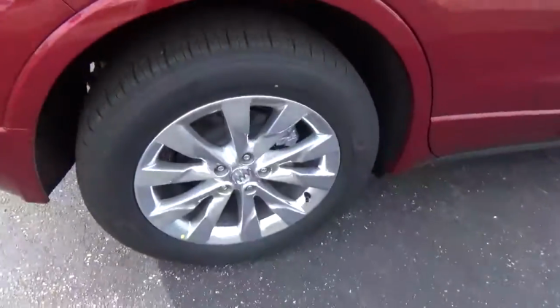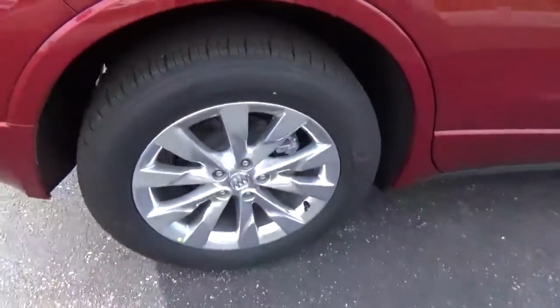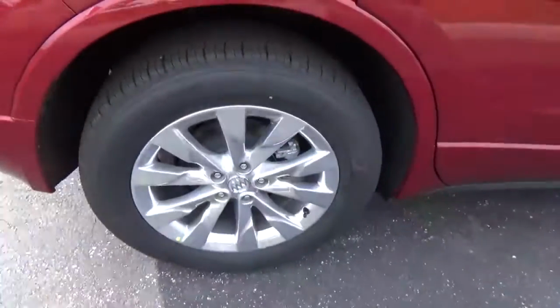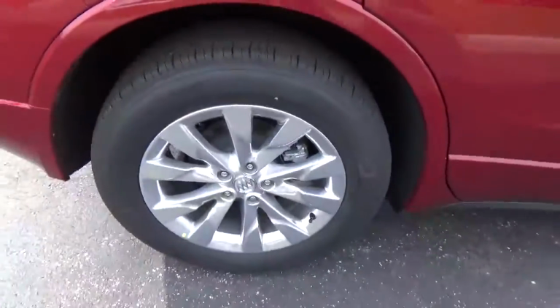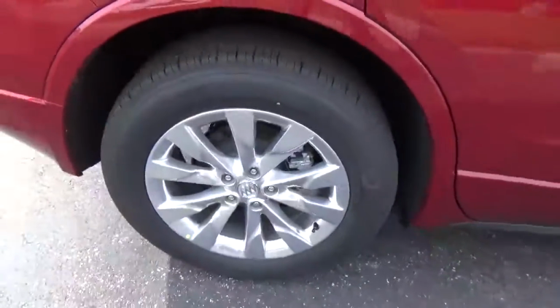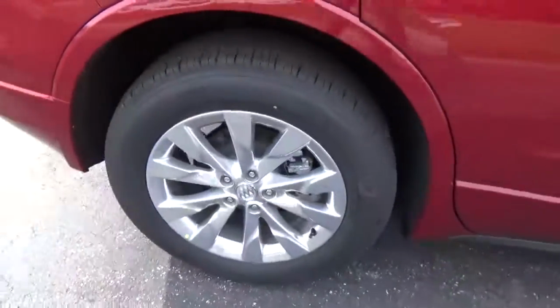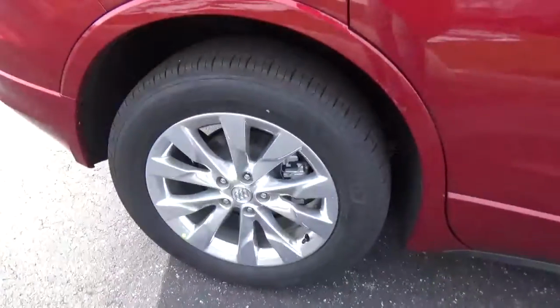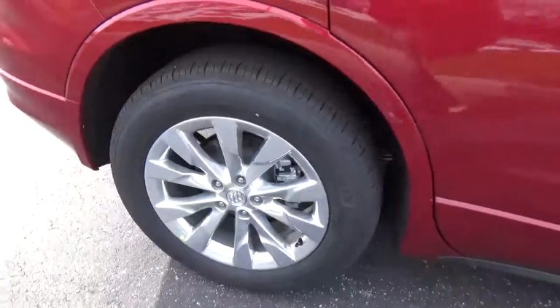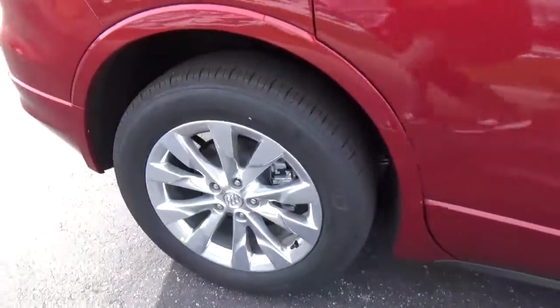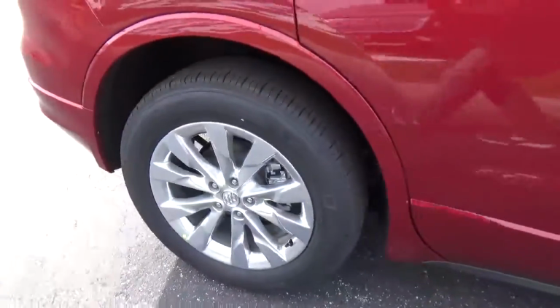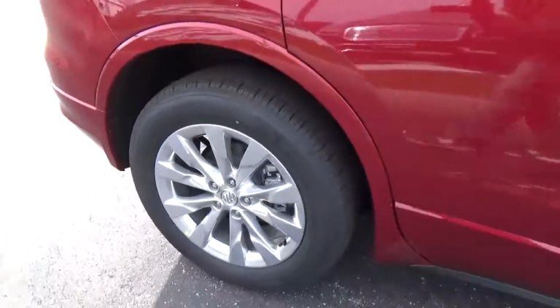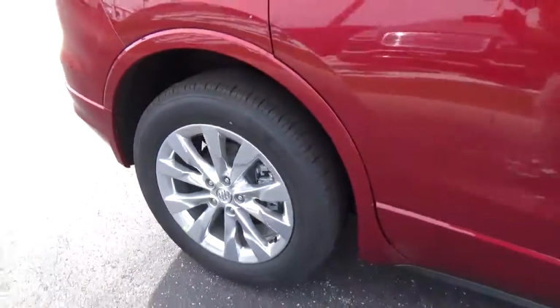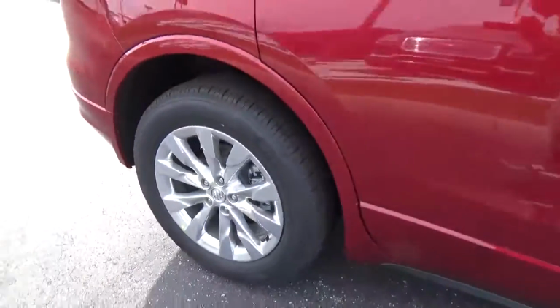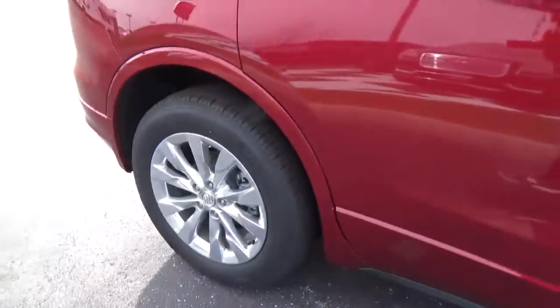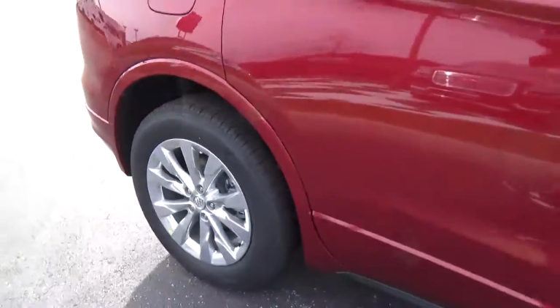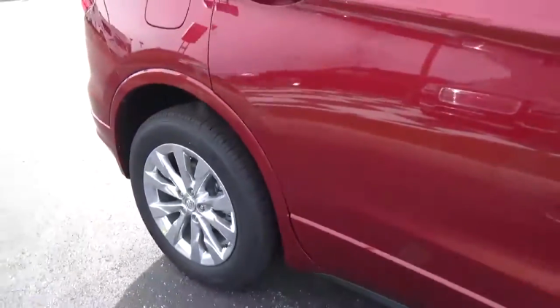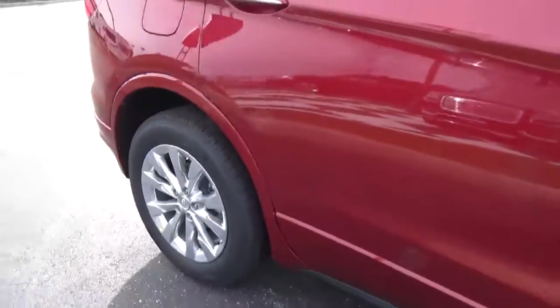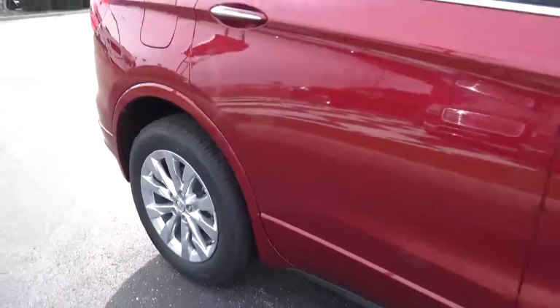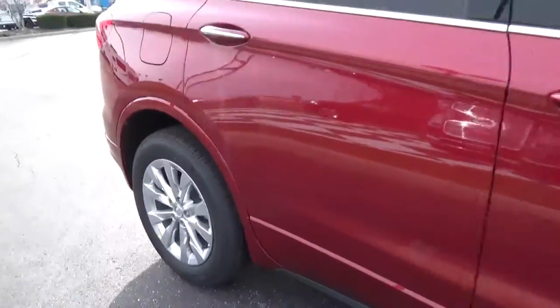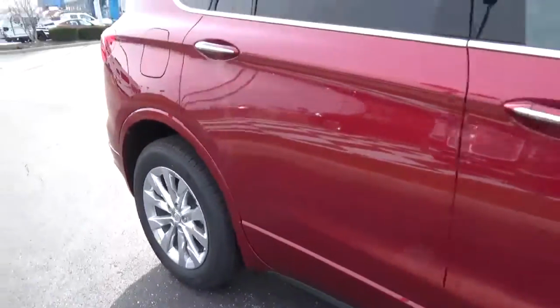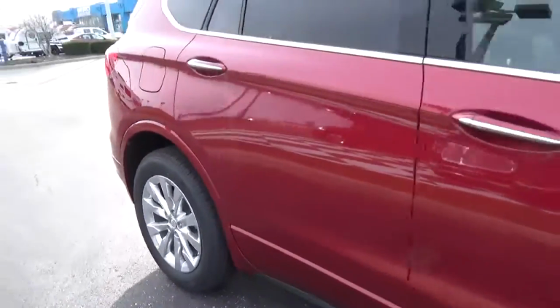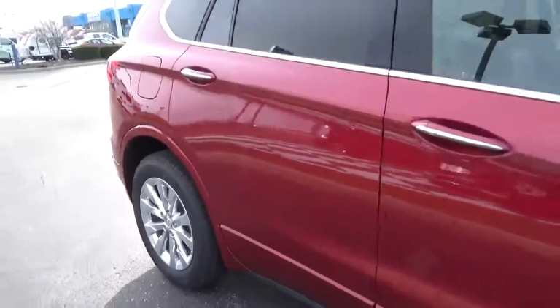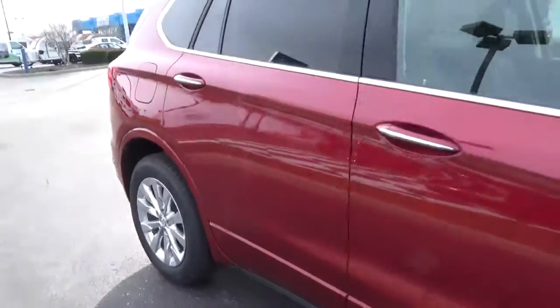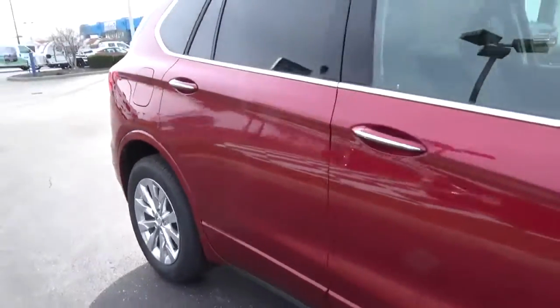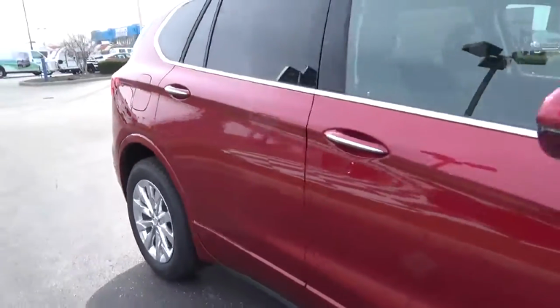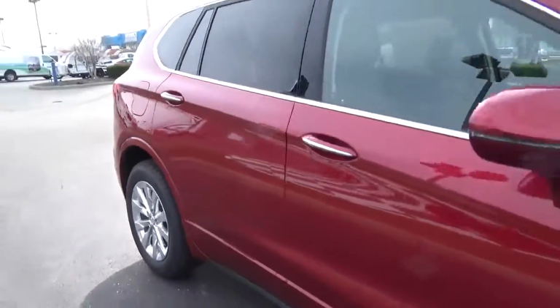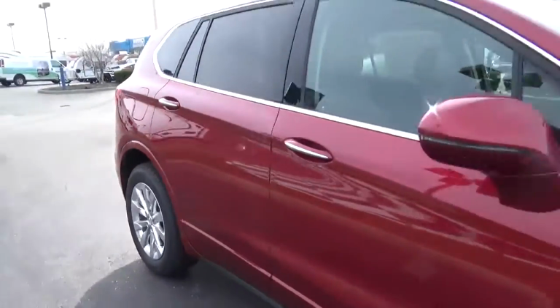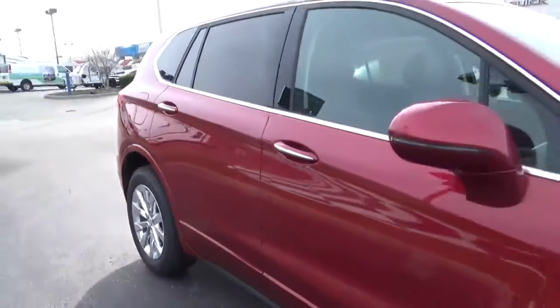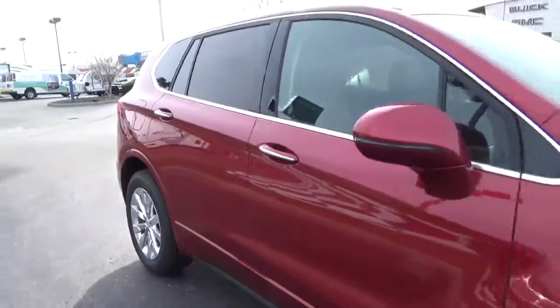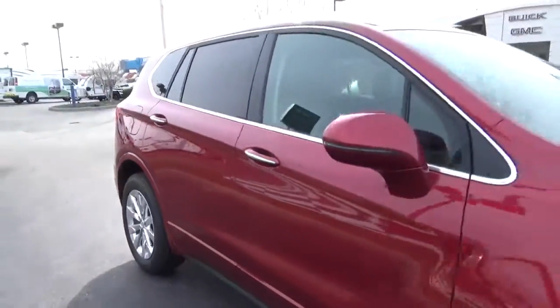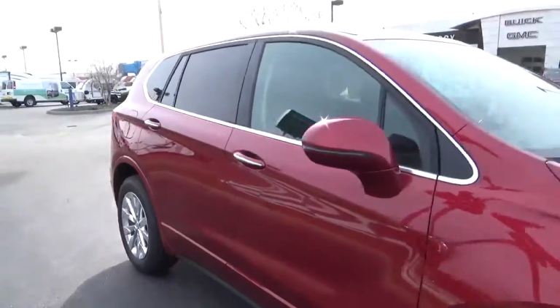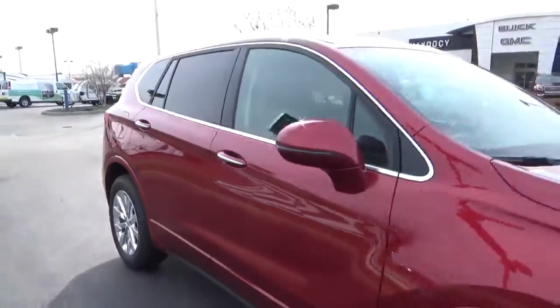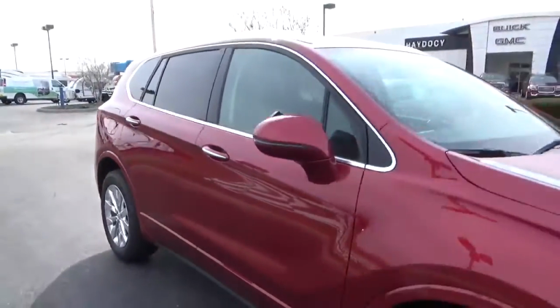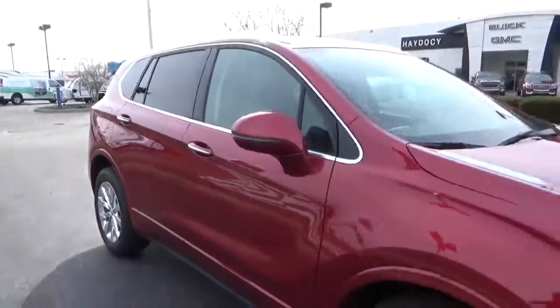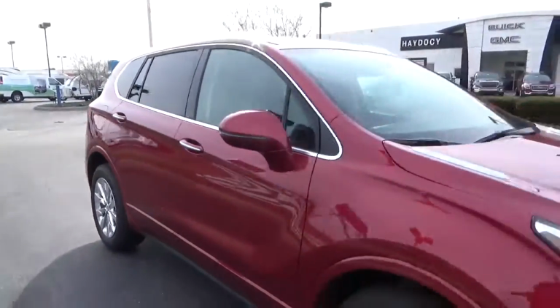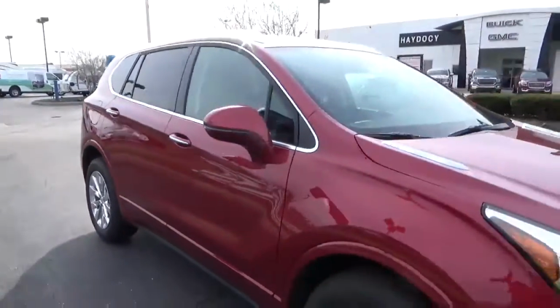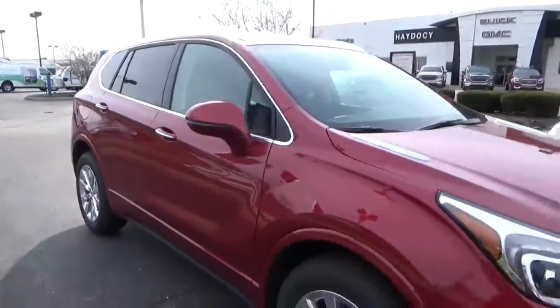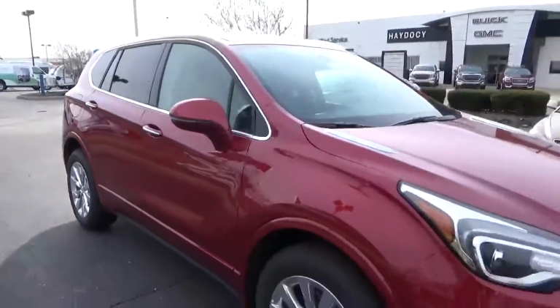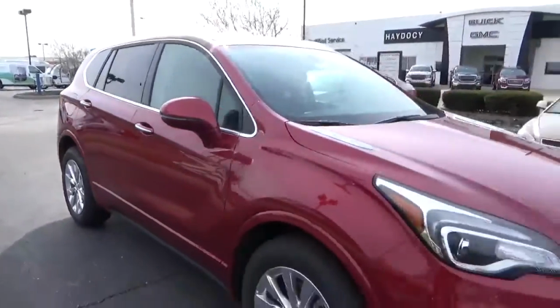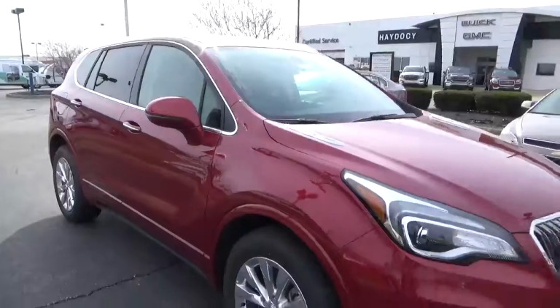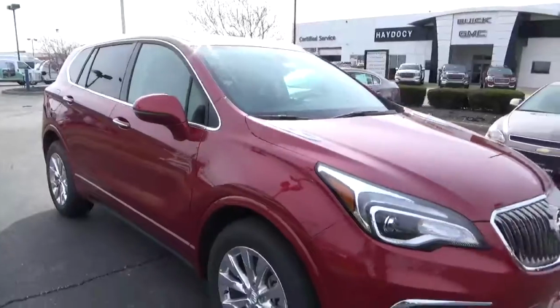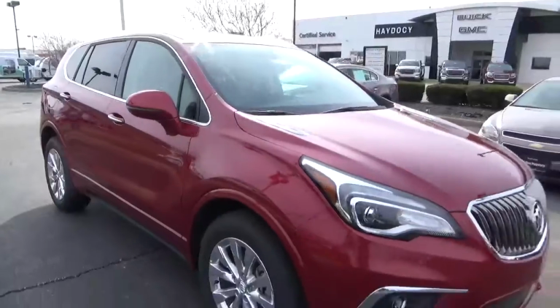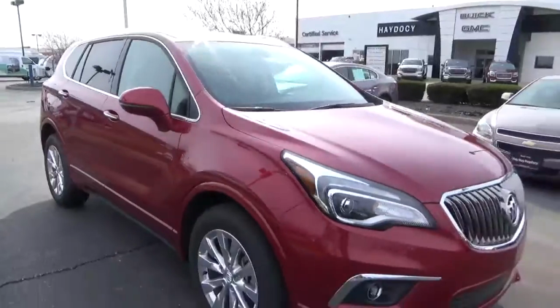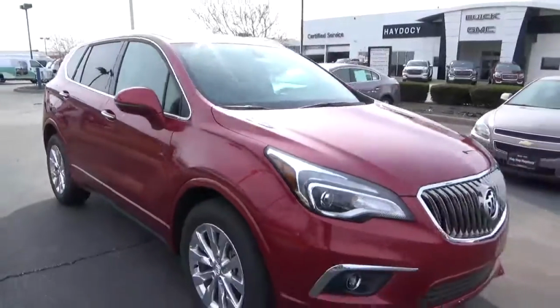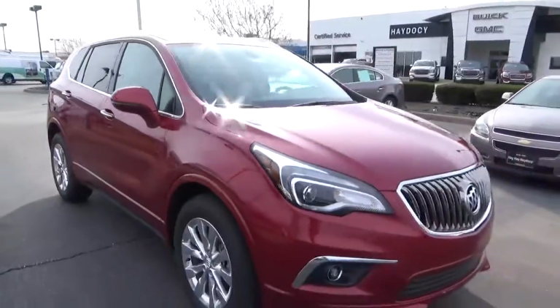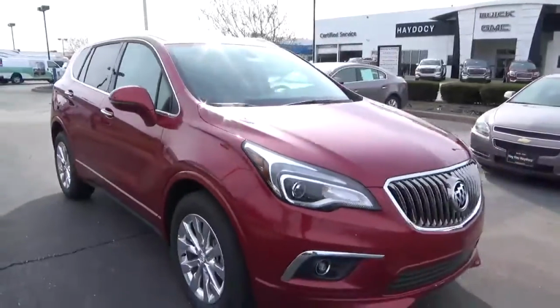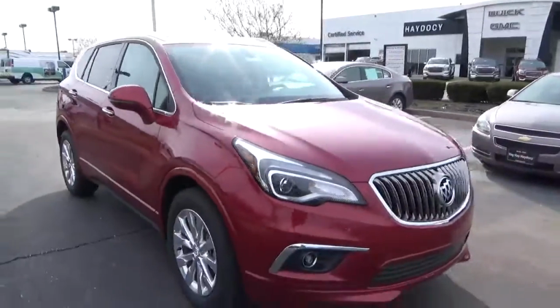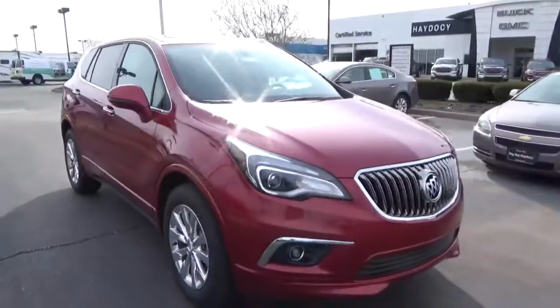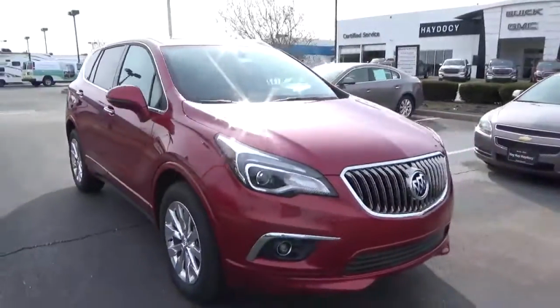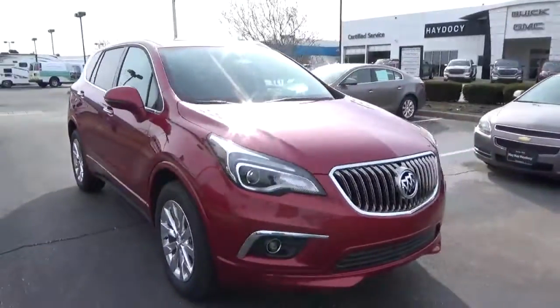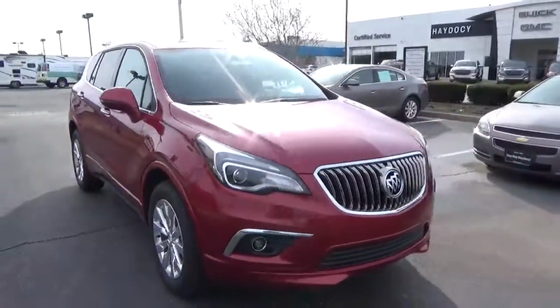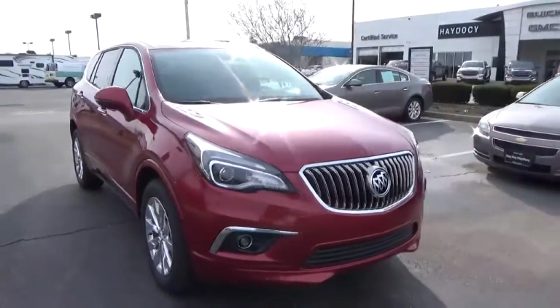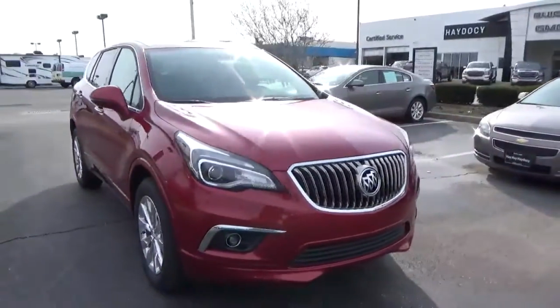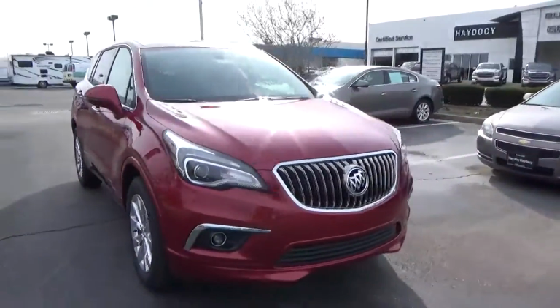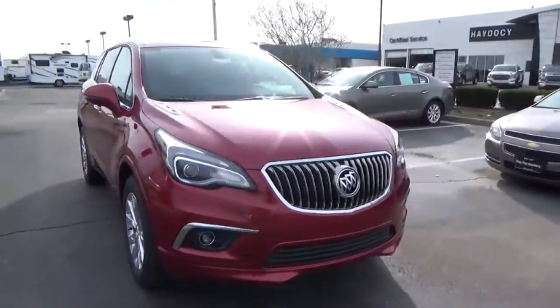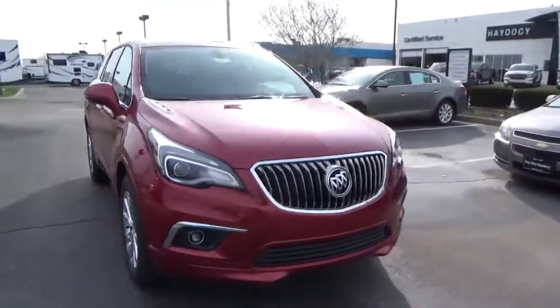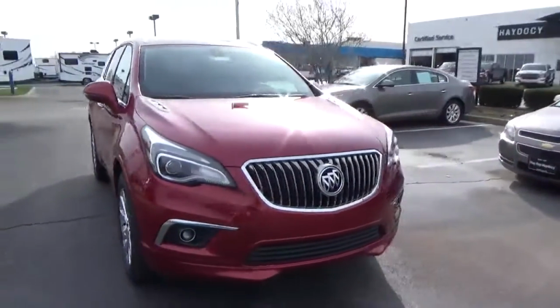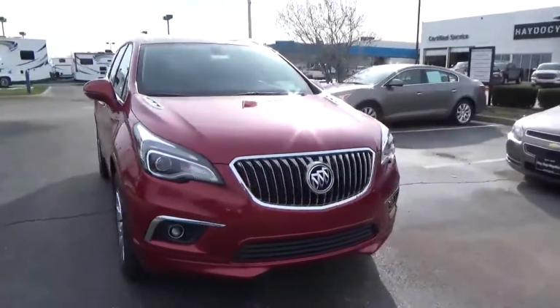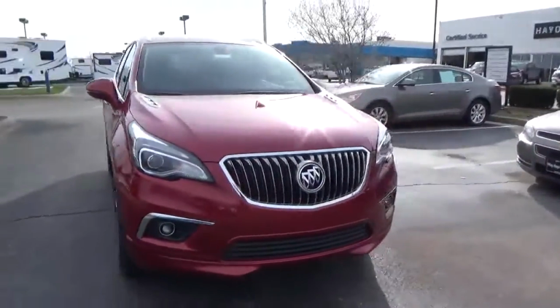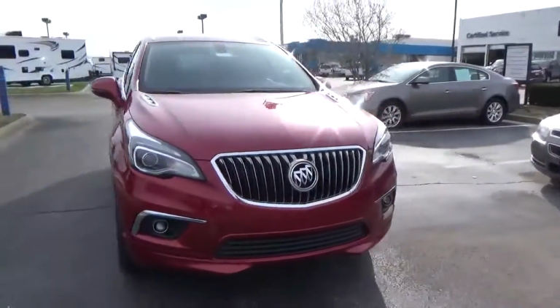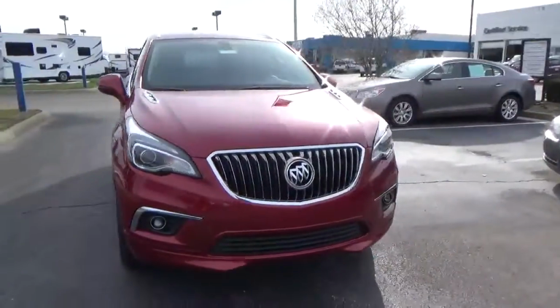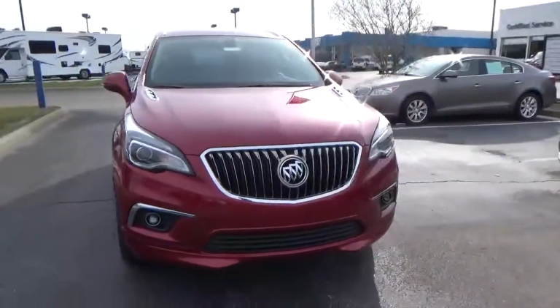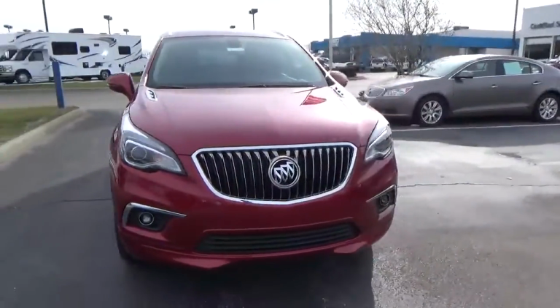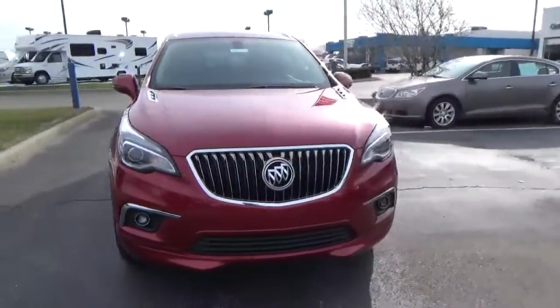Alloy wheels. Look at all these brakes. Fog lights.